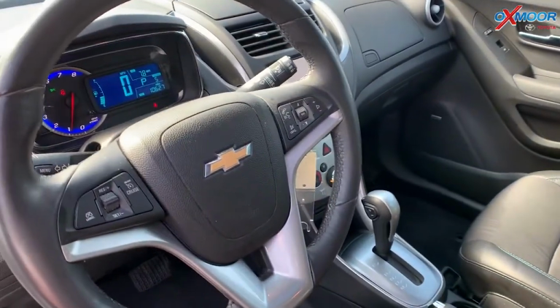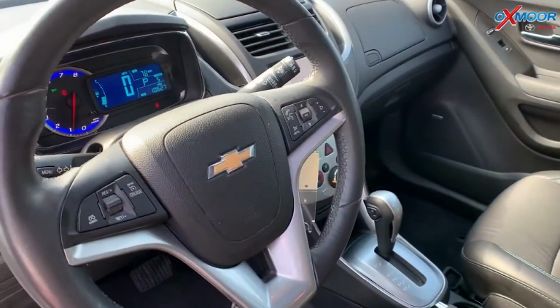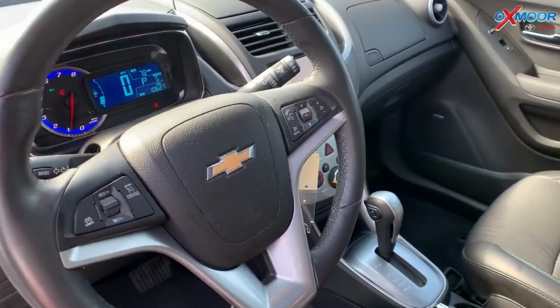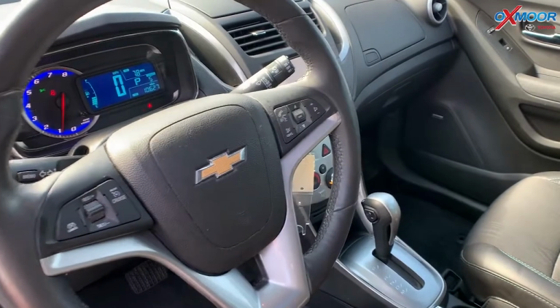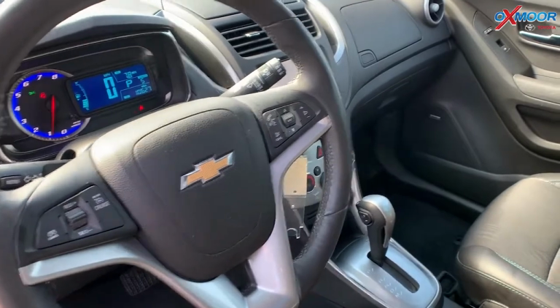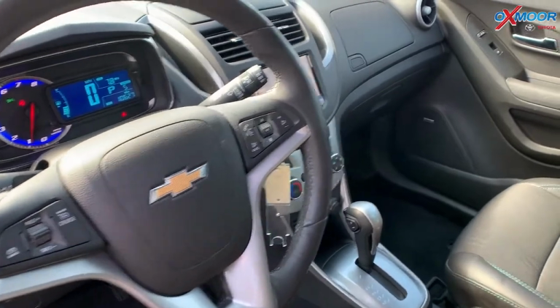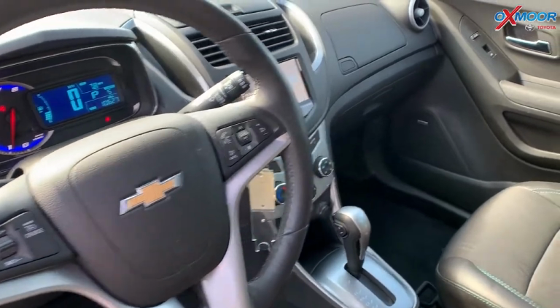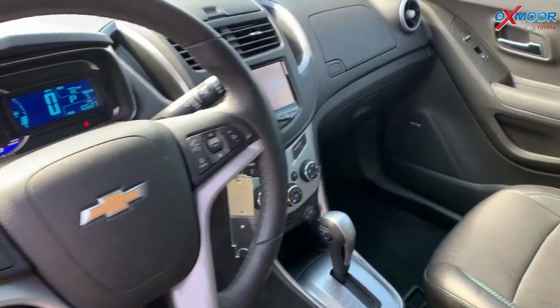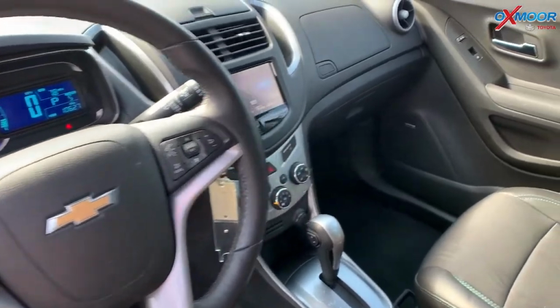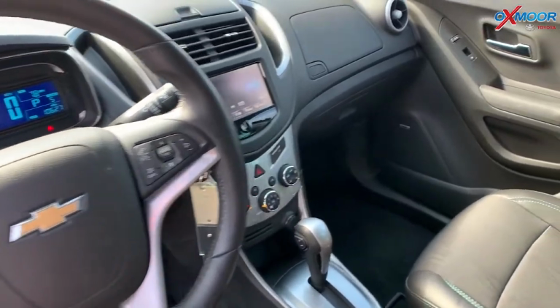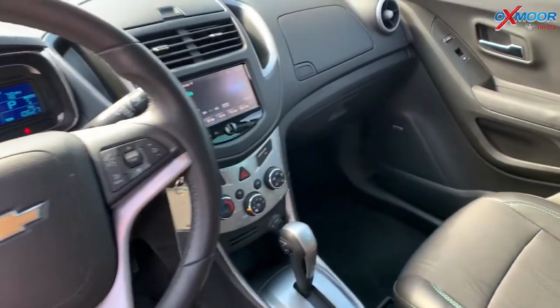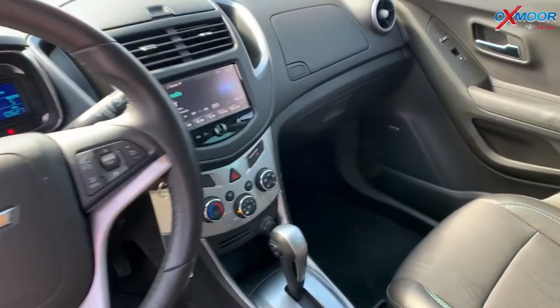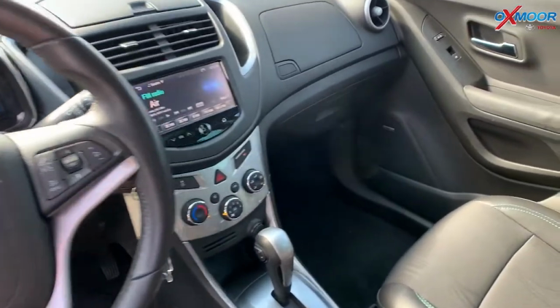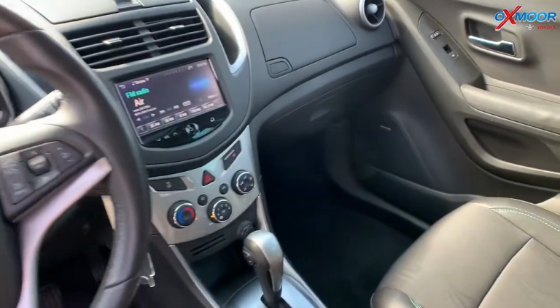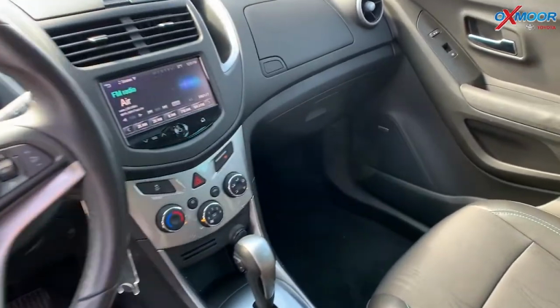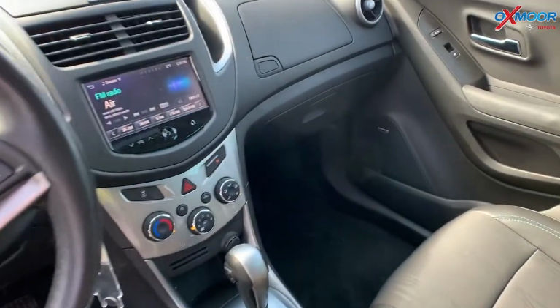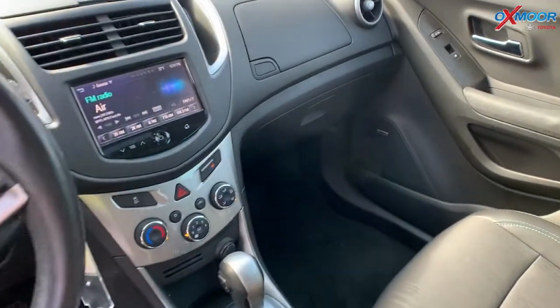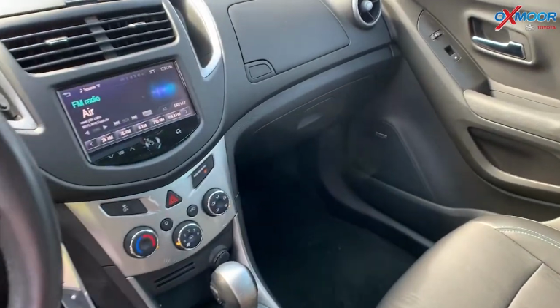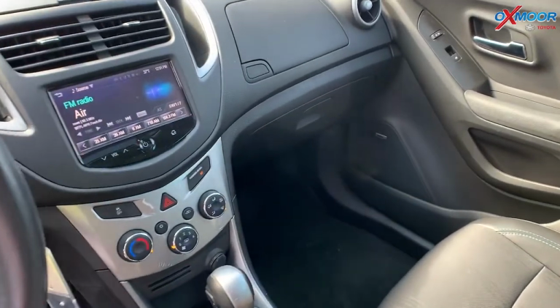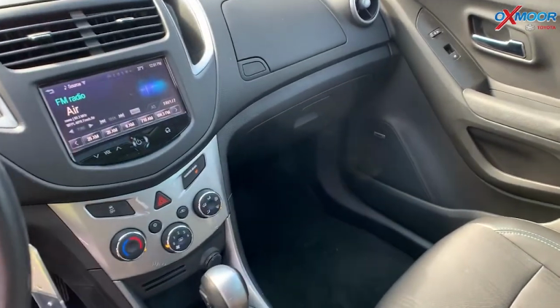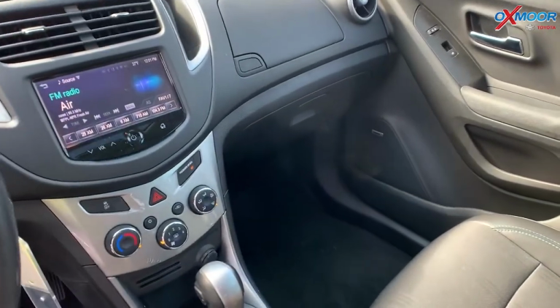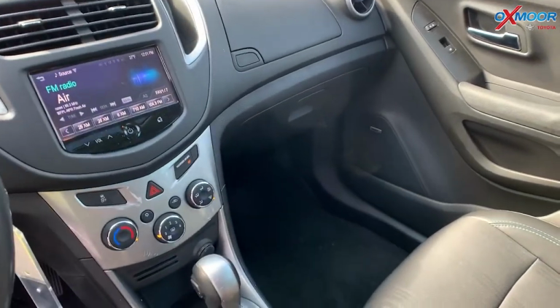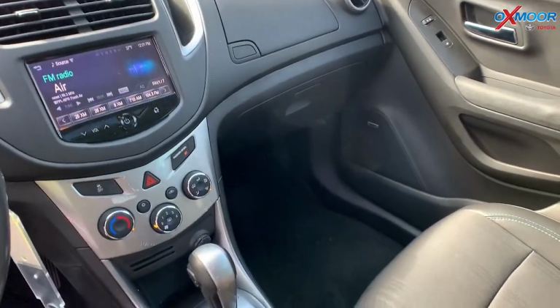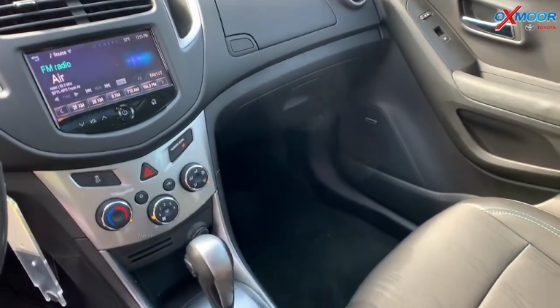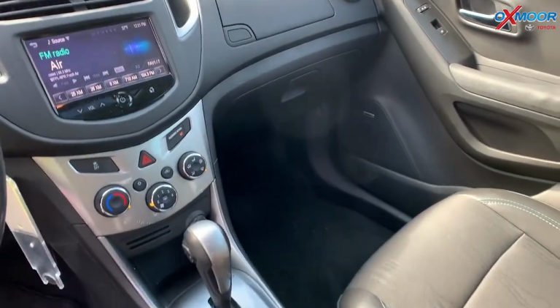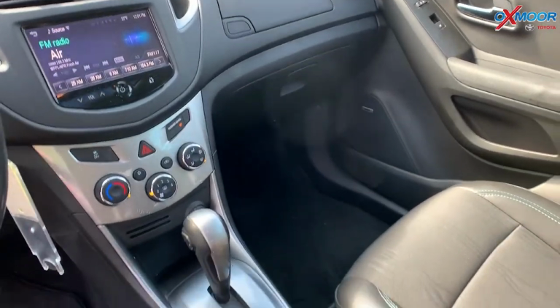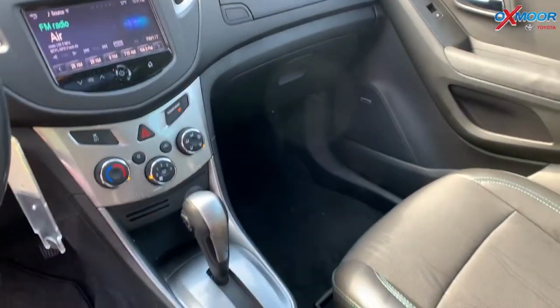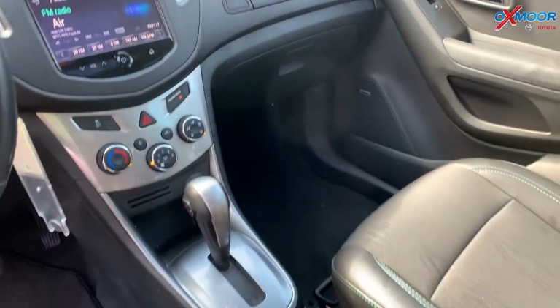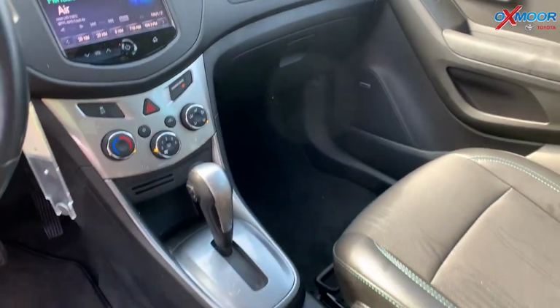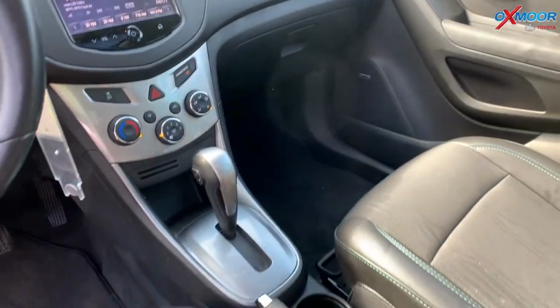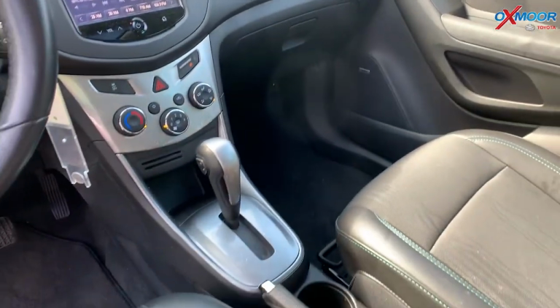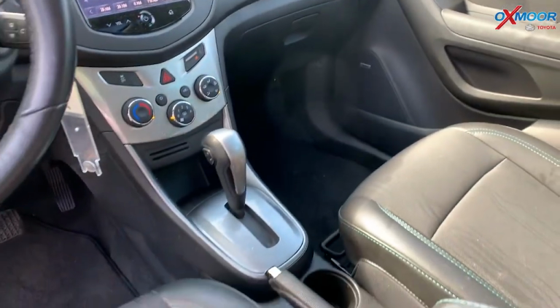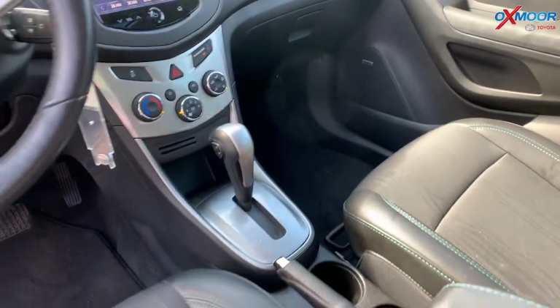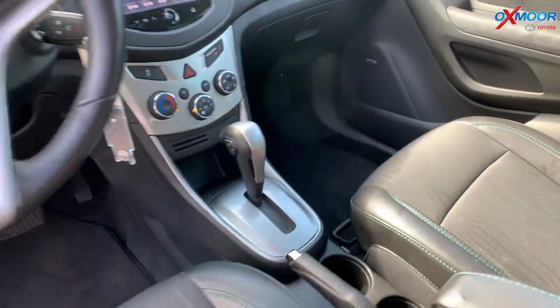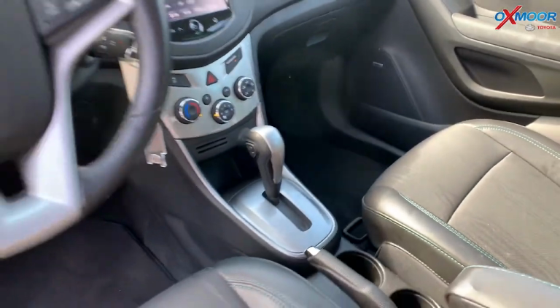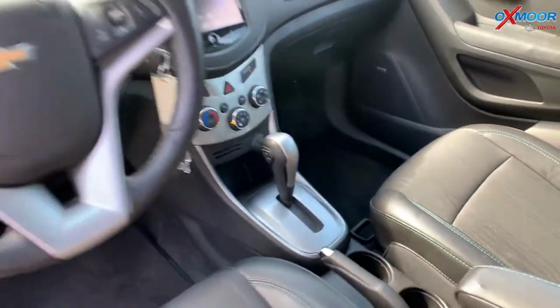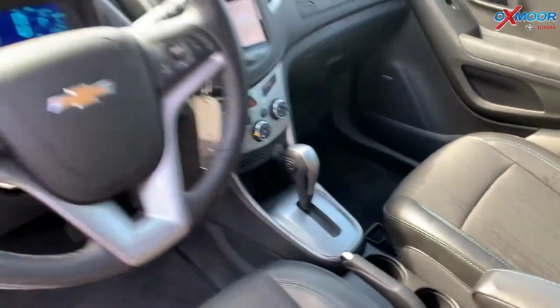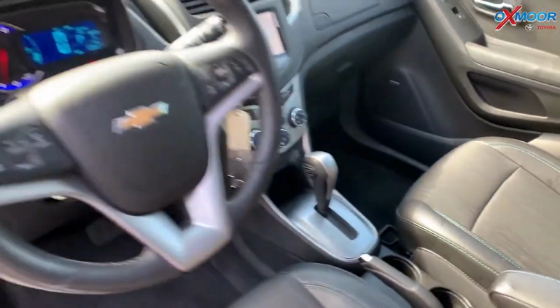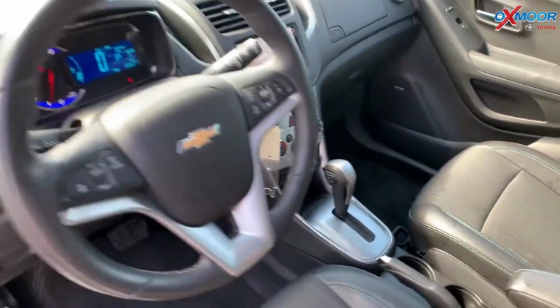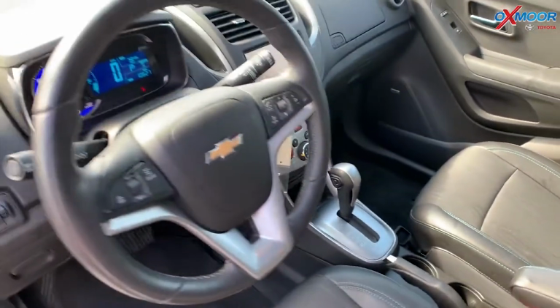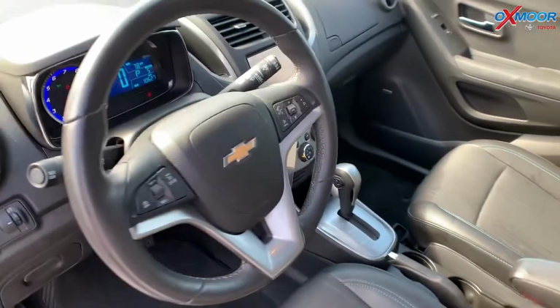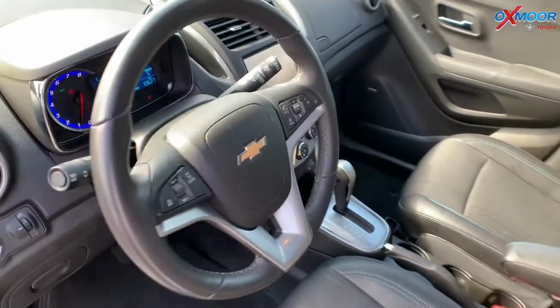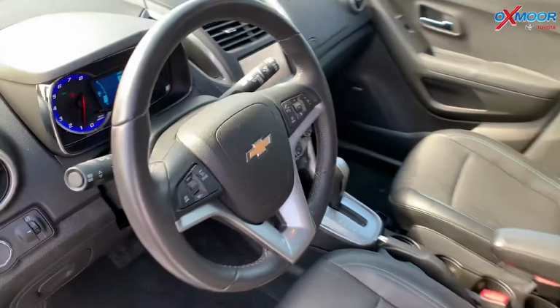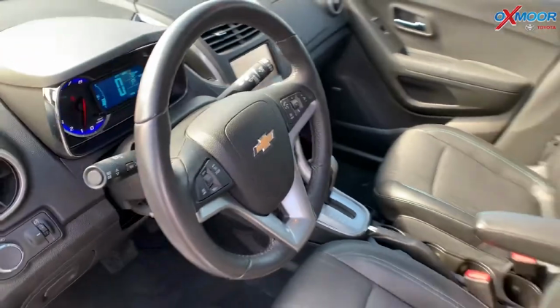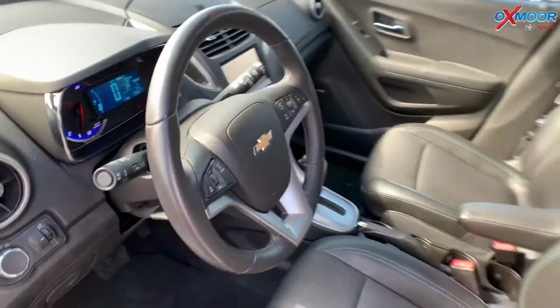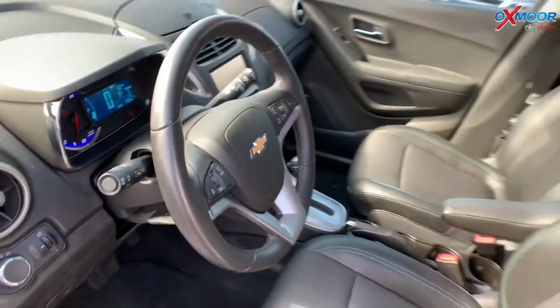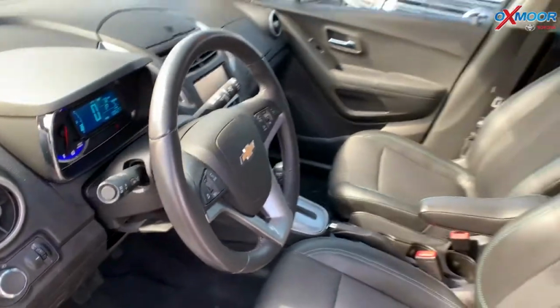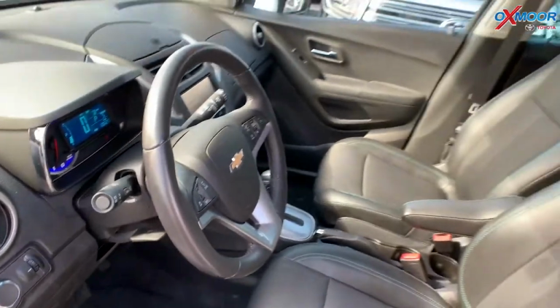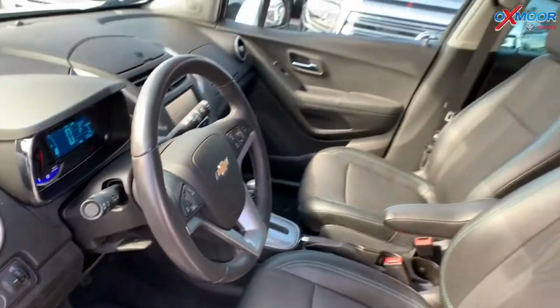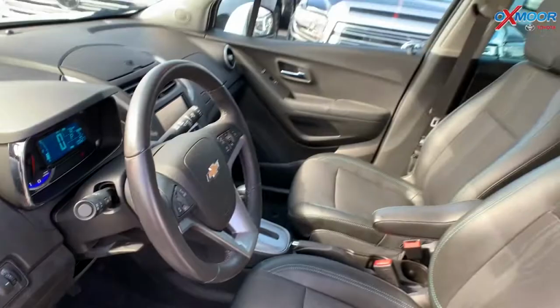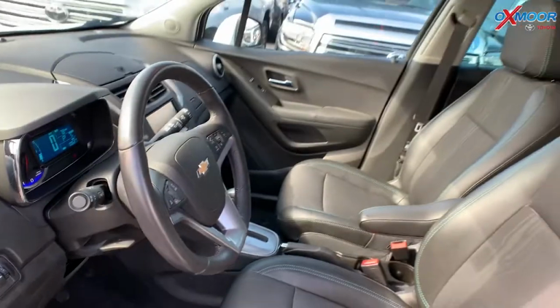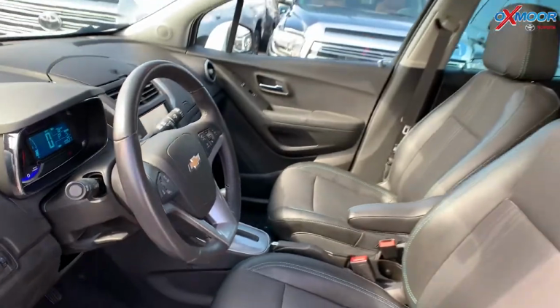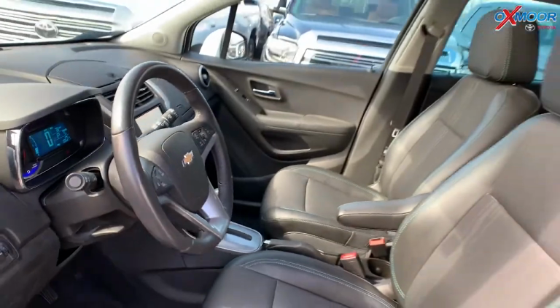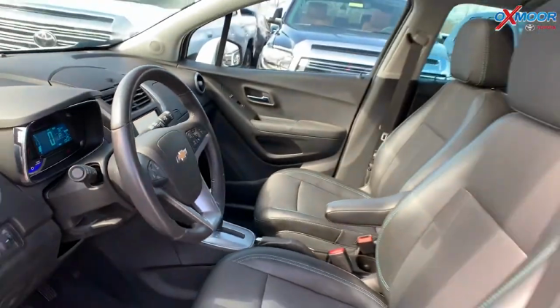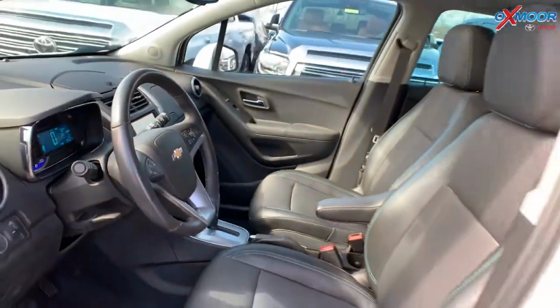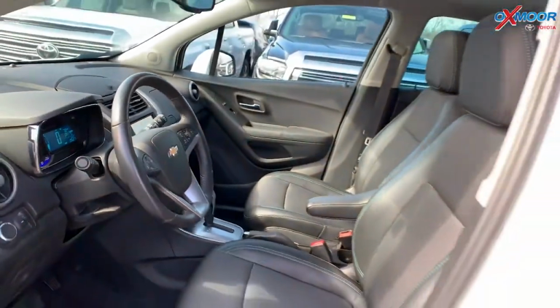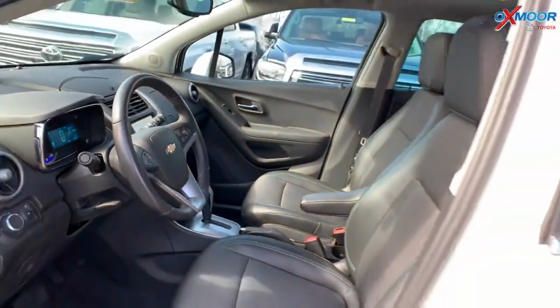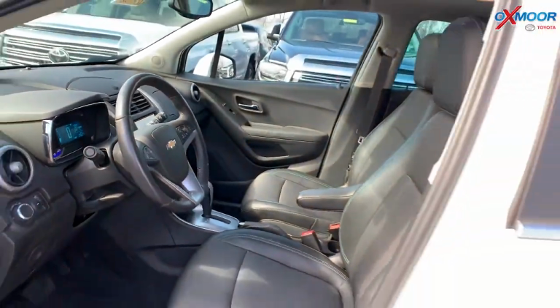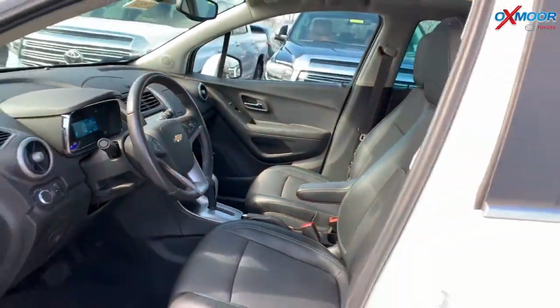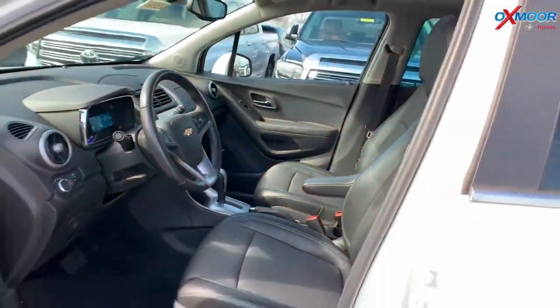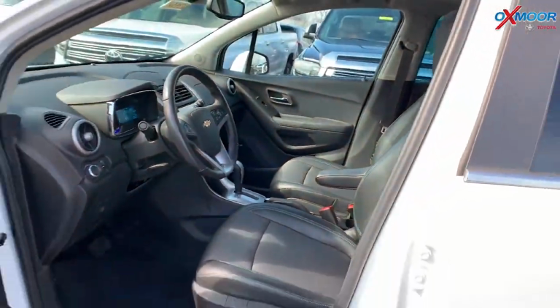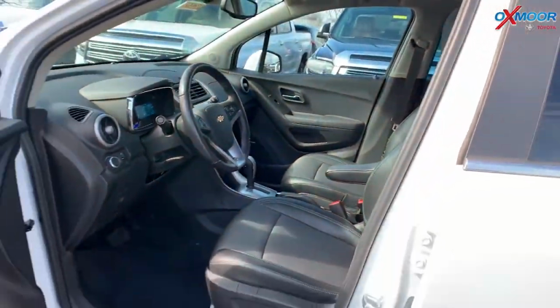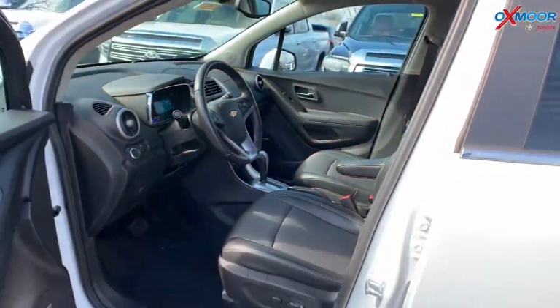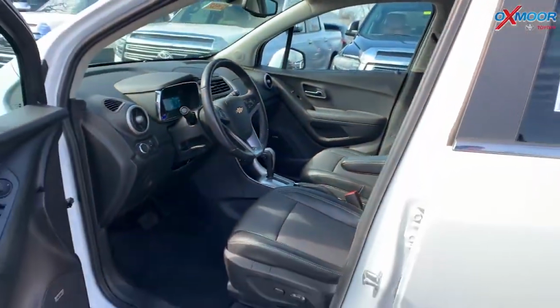The interior is jet black. Mileage is 10,617 and the price is $16,400.